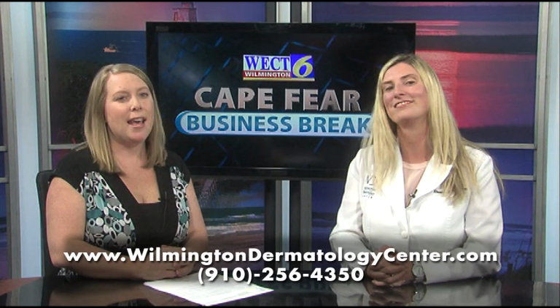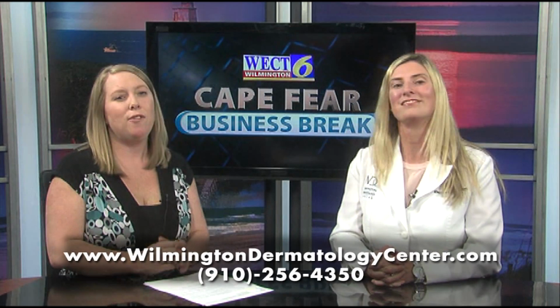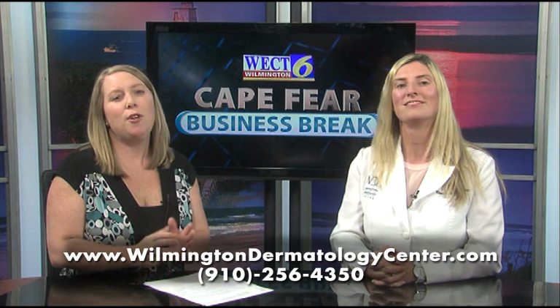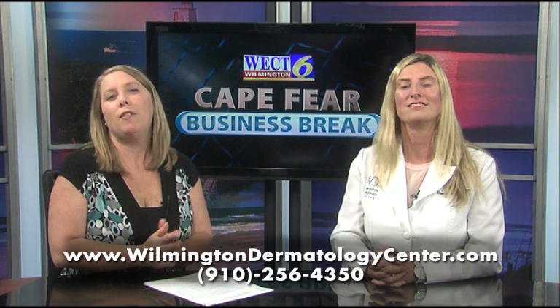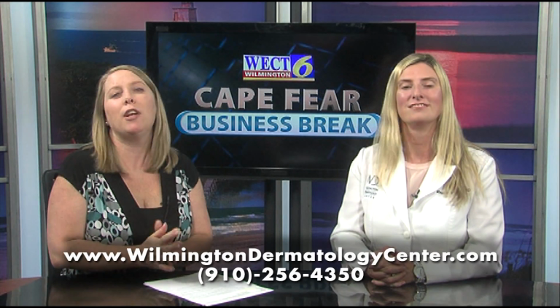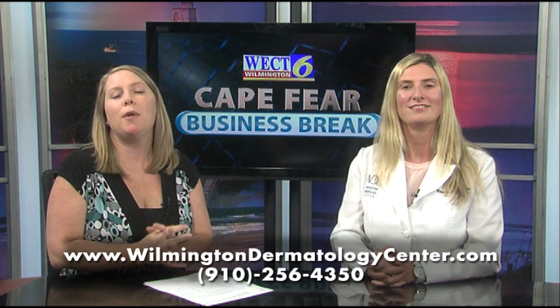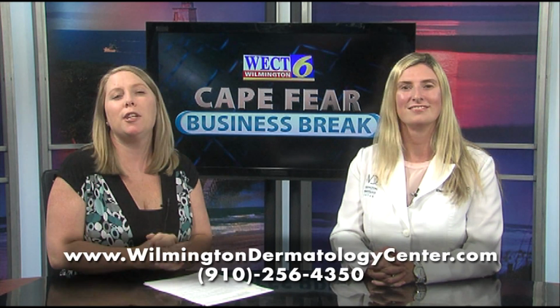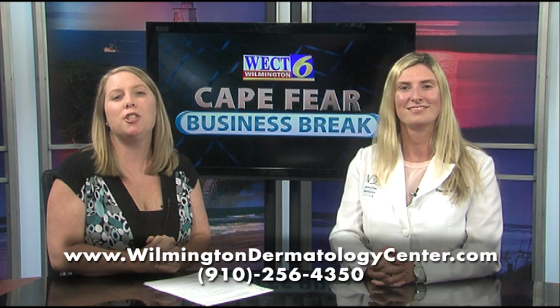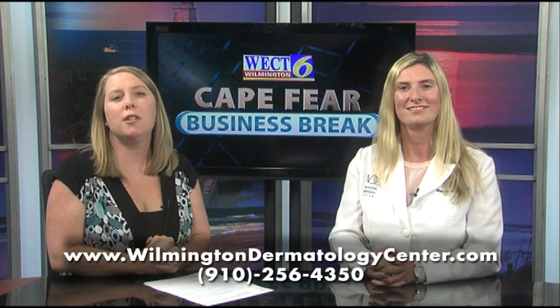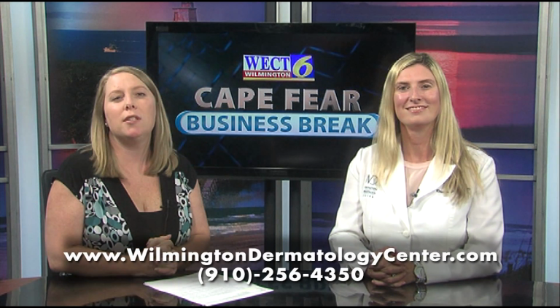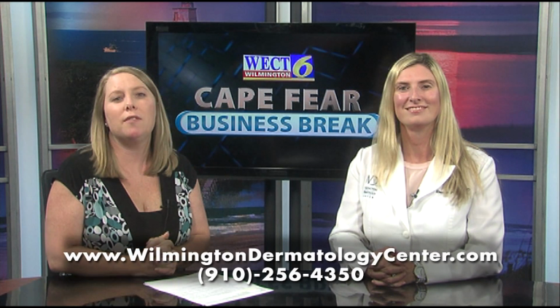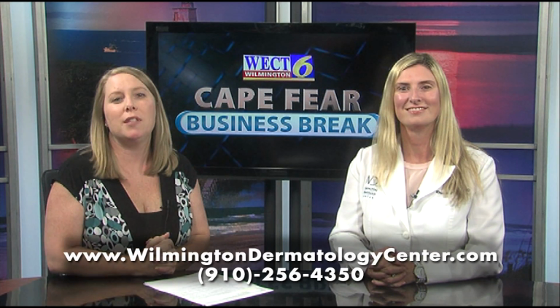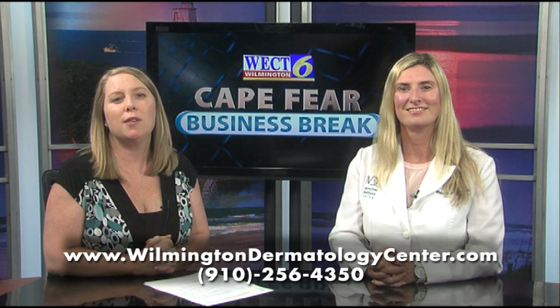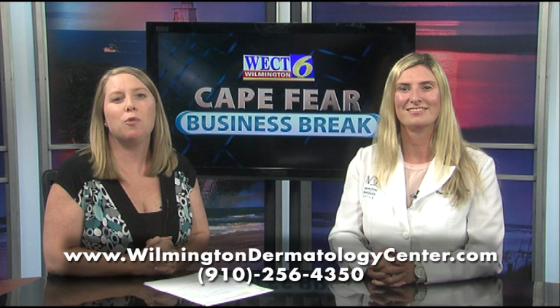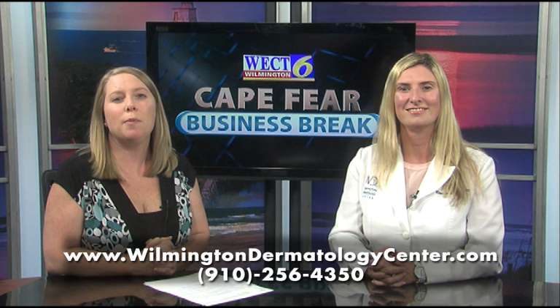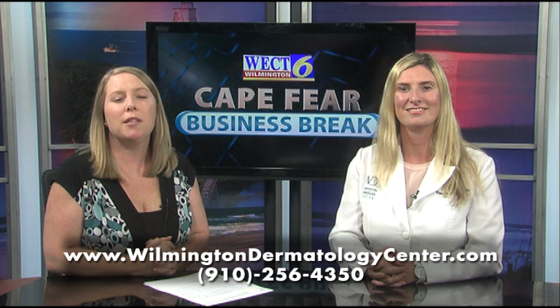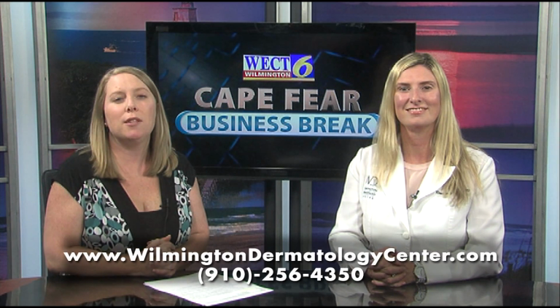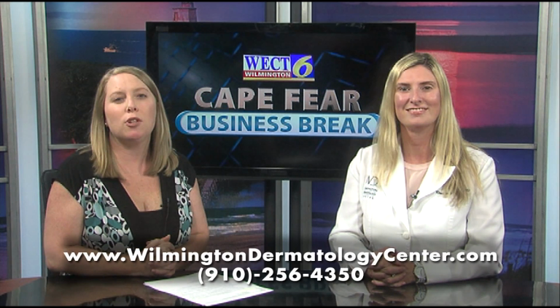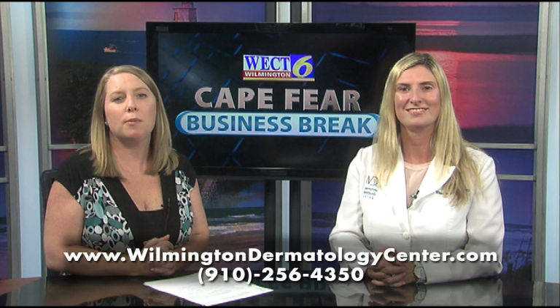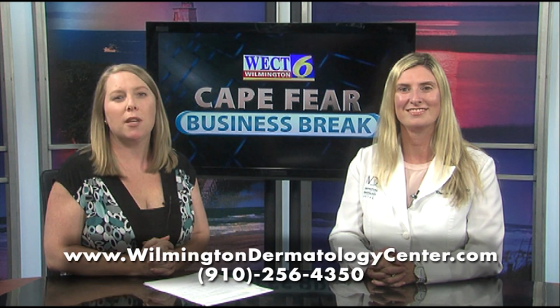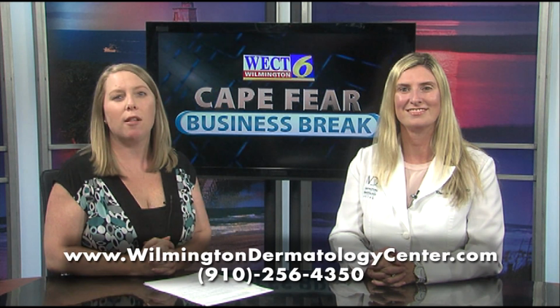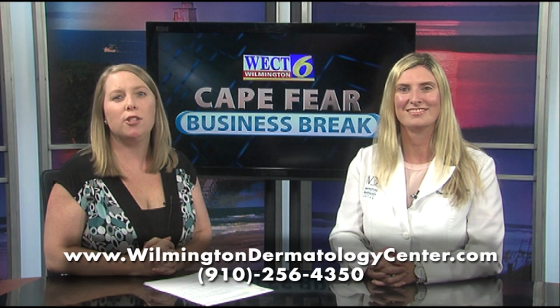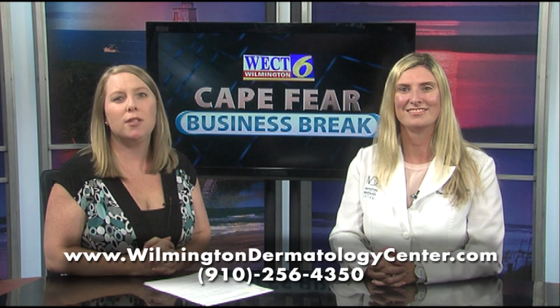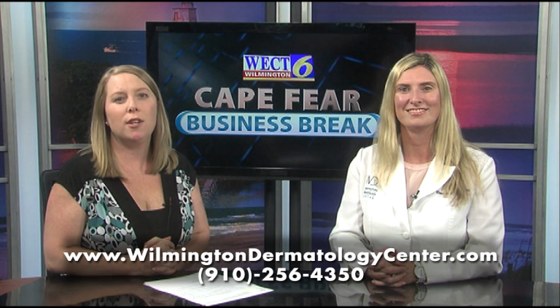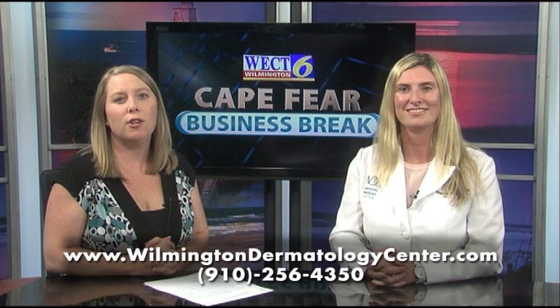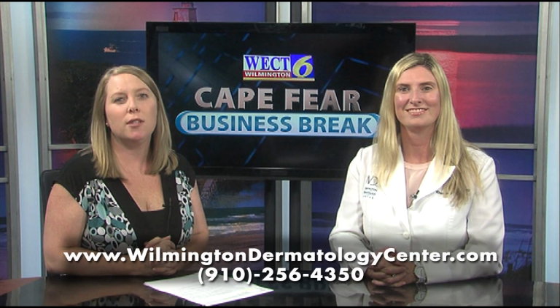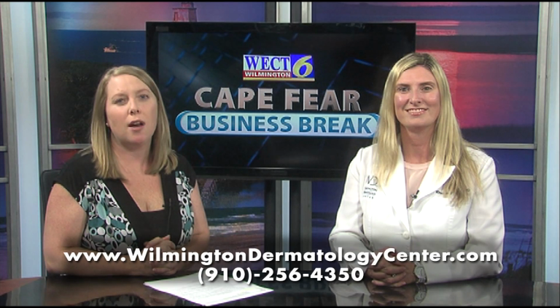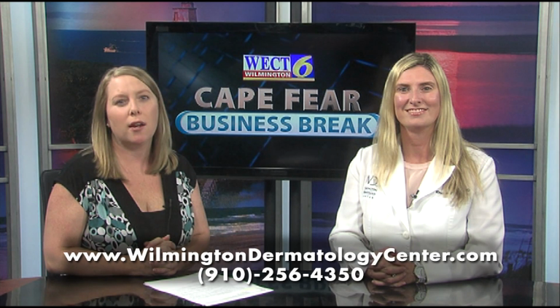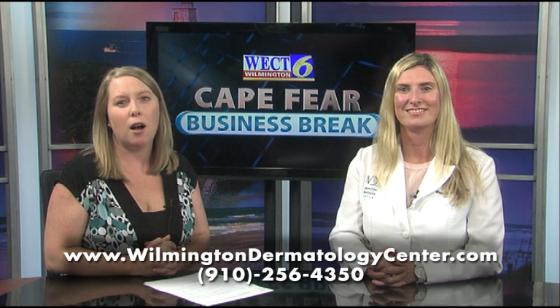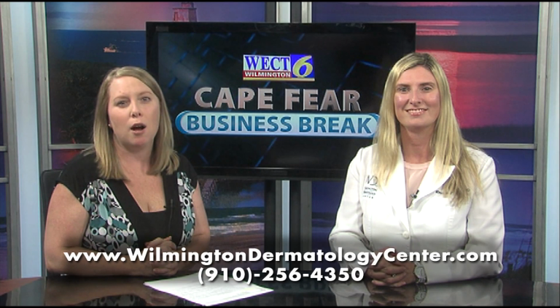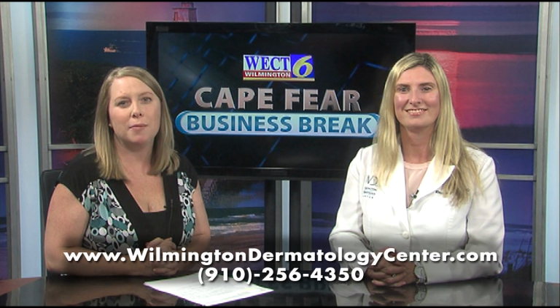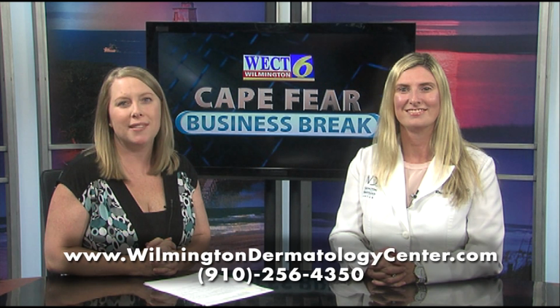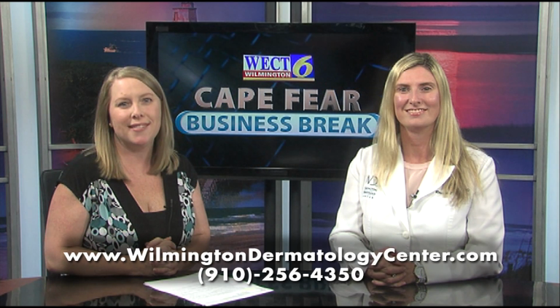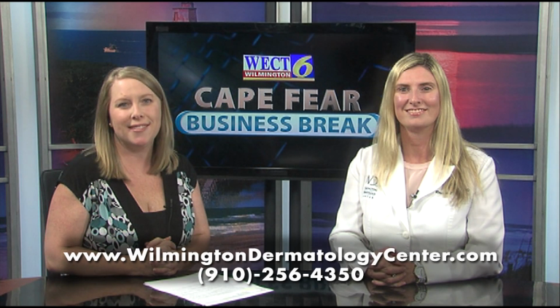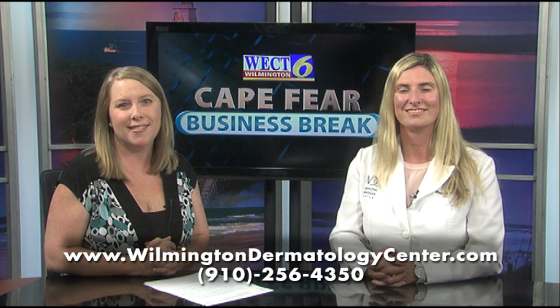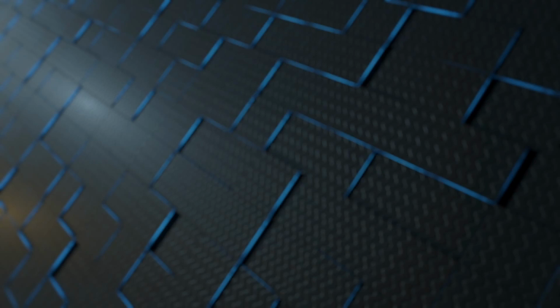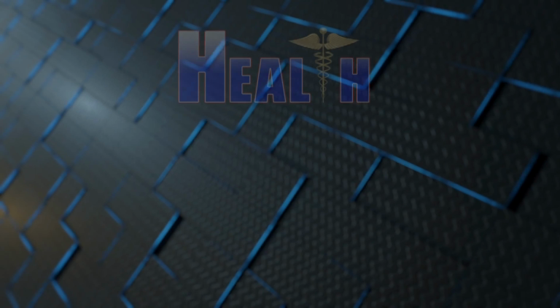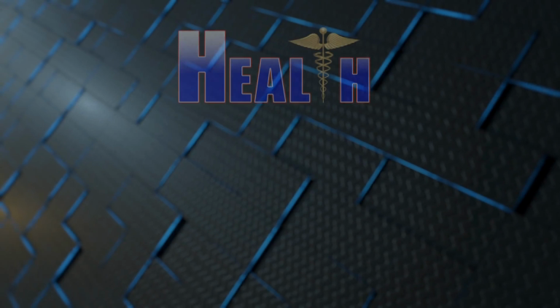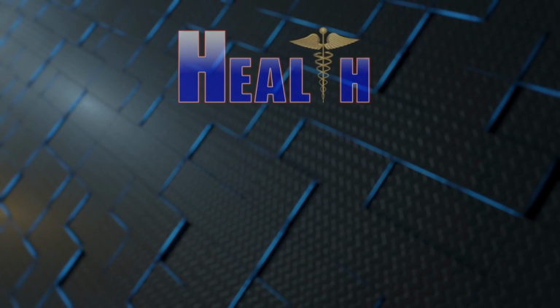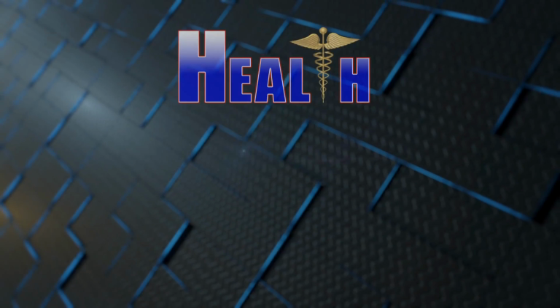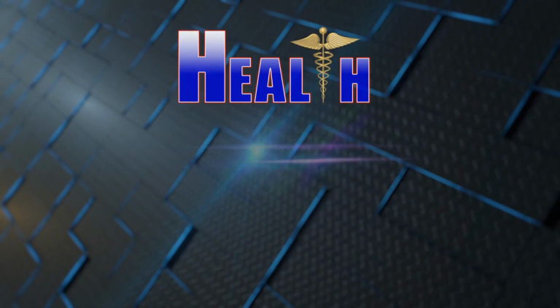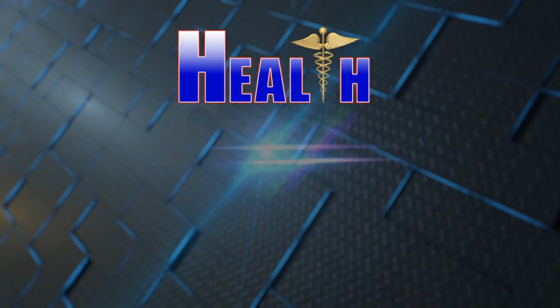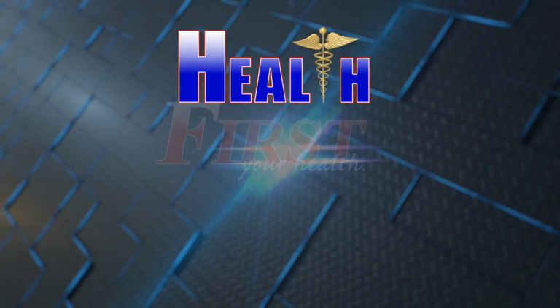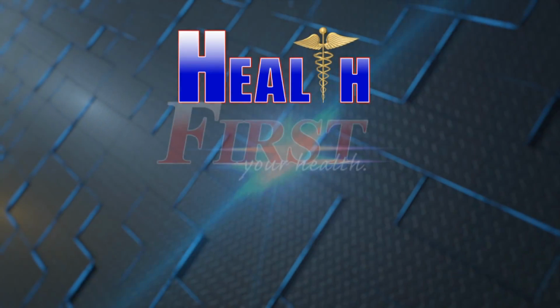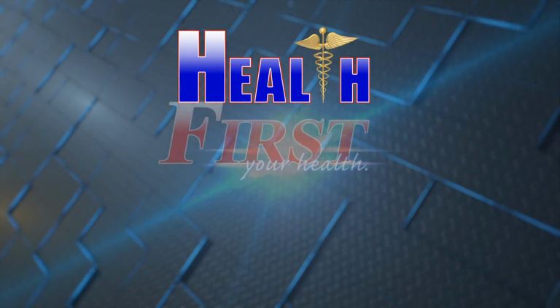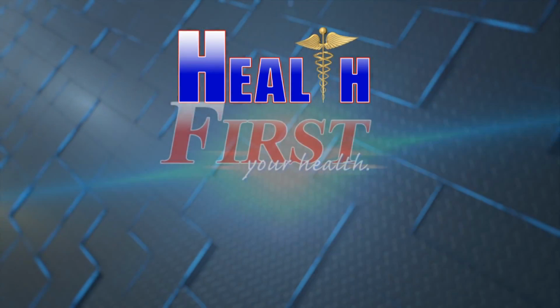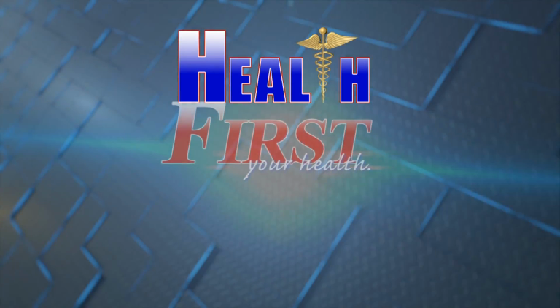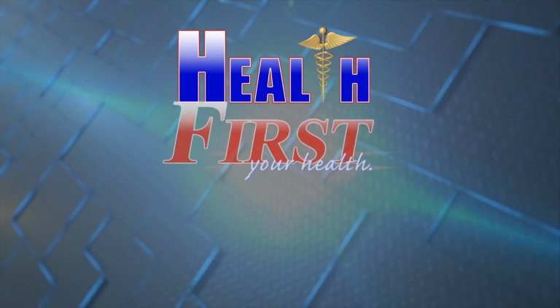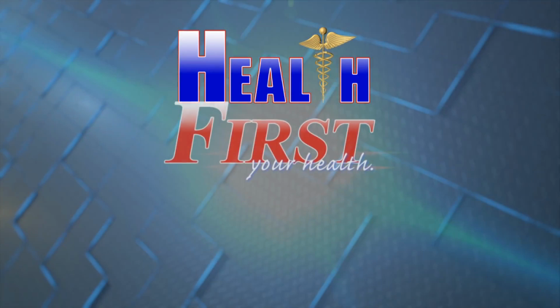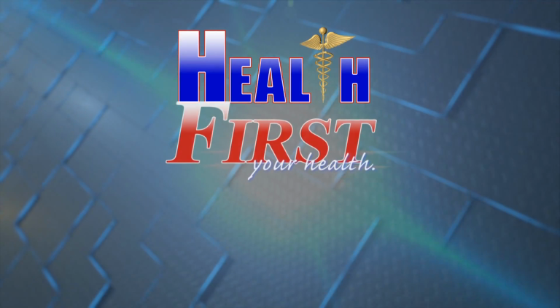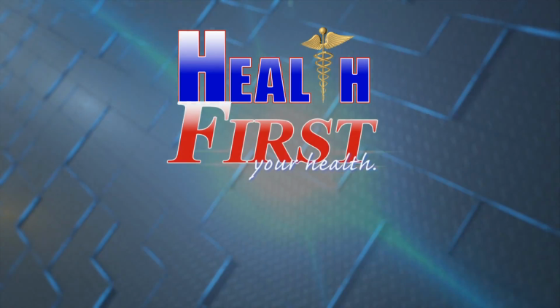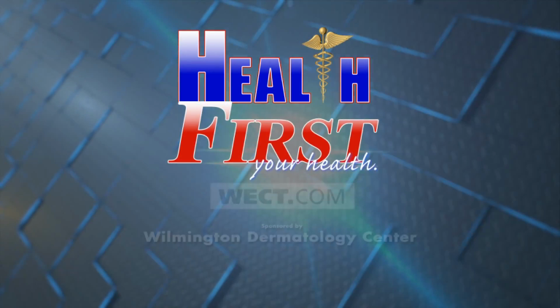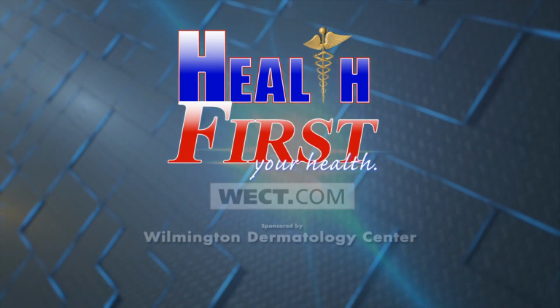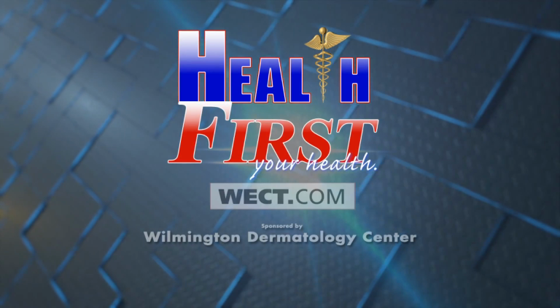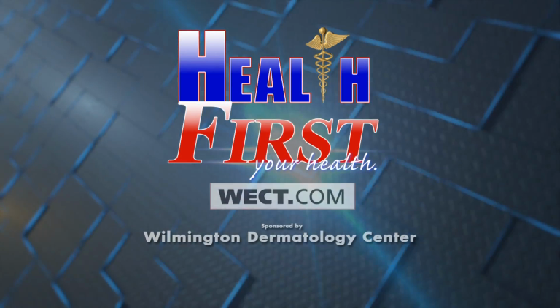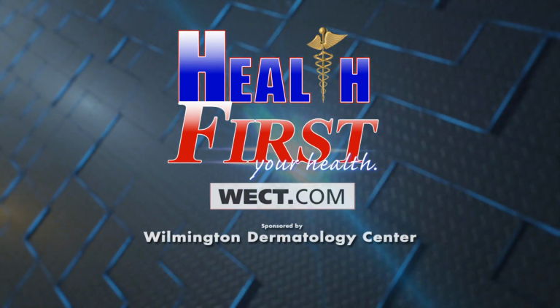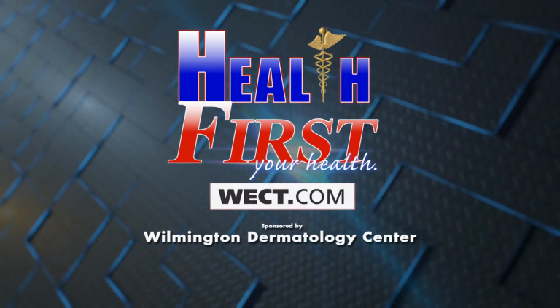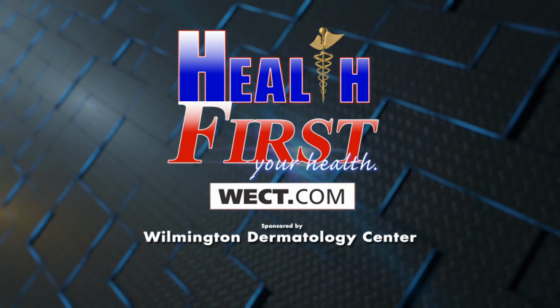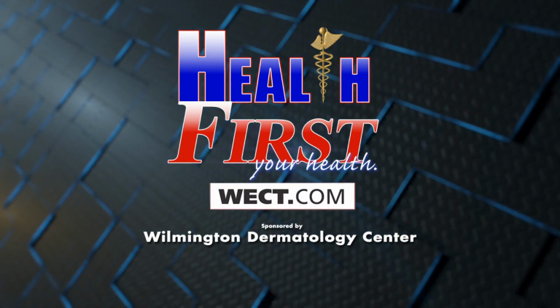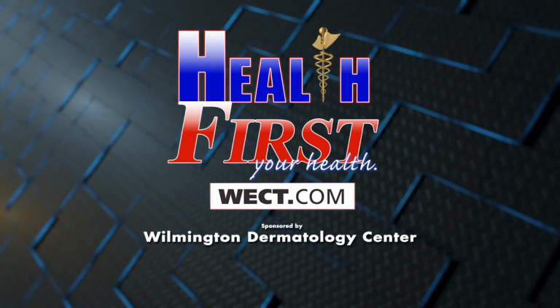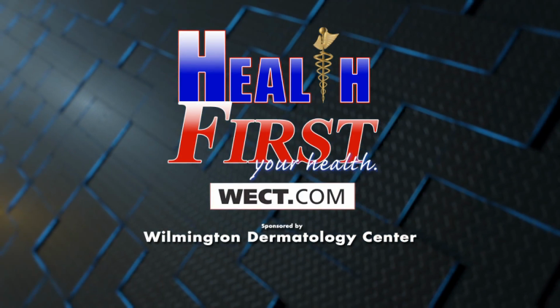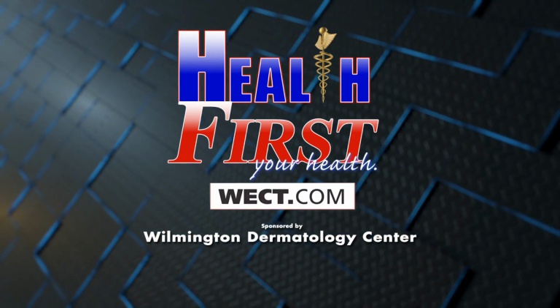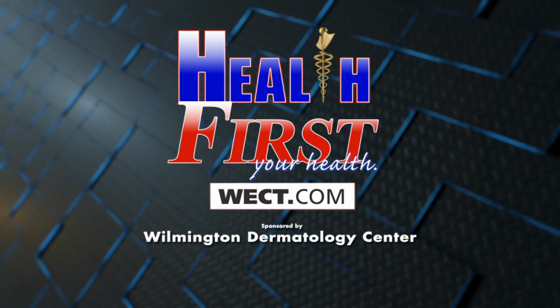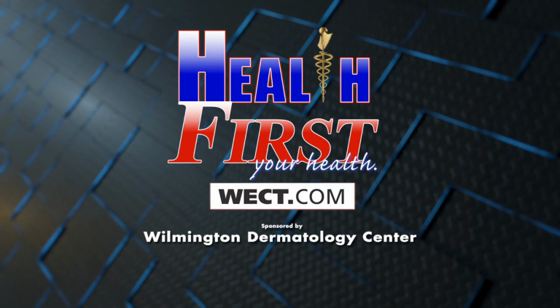If you have any questions, visit WilmingtonDermatologyCenter.com. For more details, go to Health First on WECT.com.